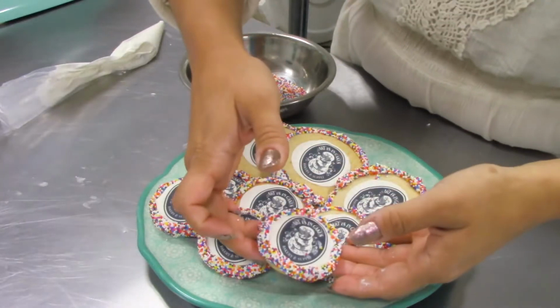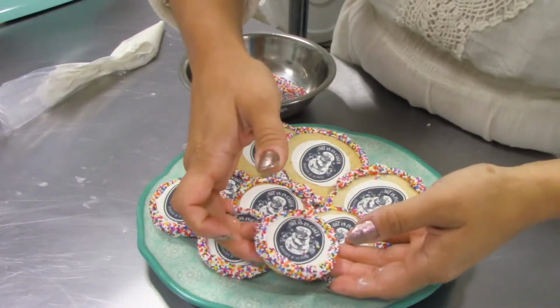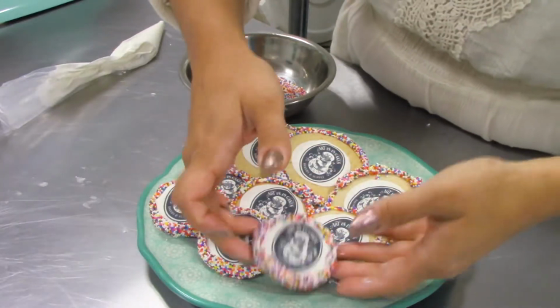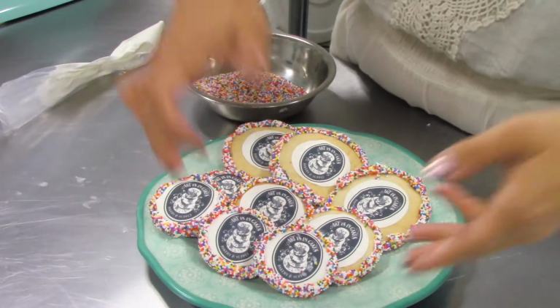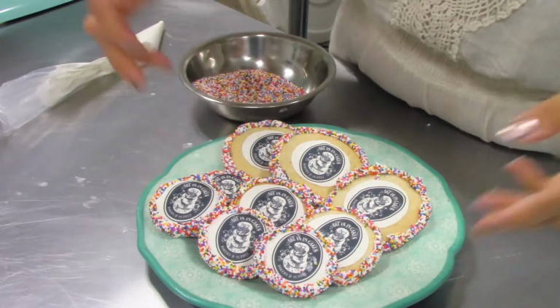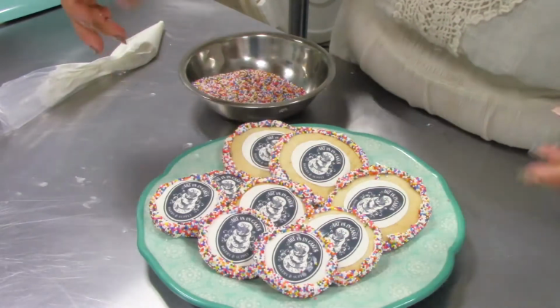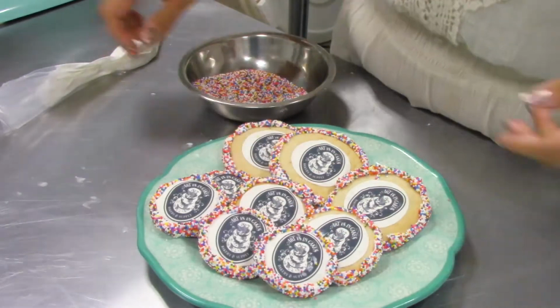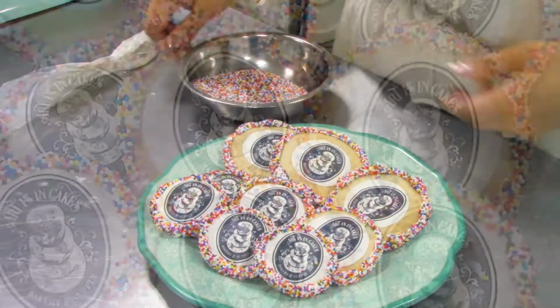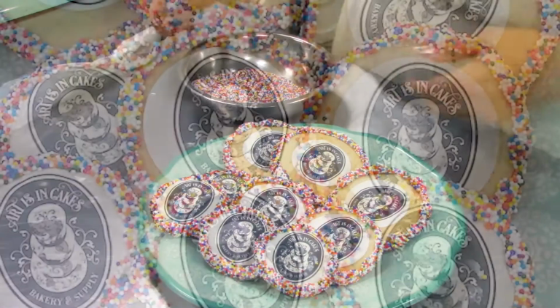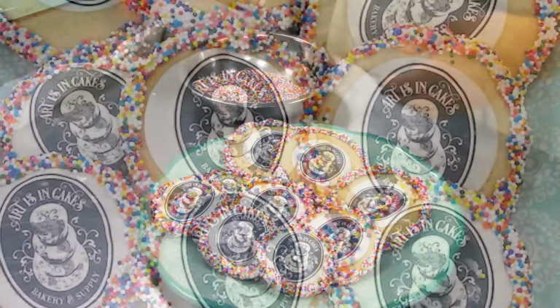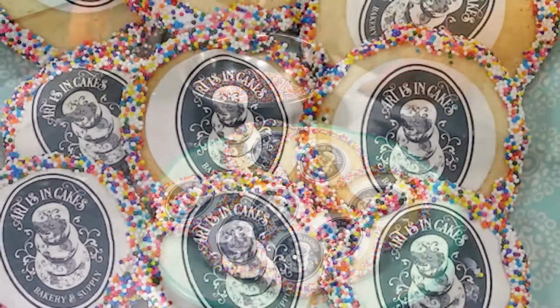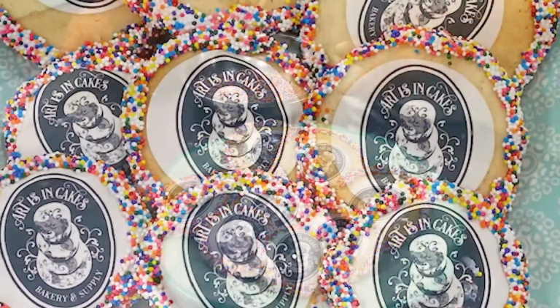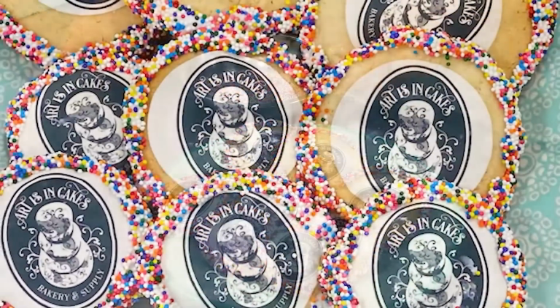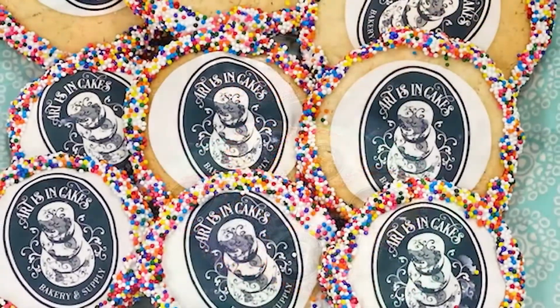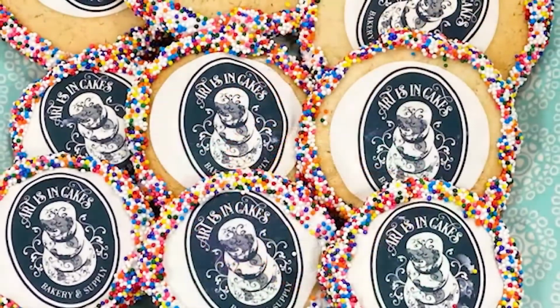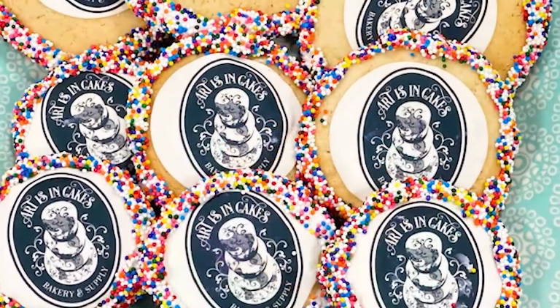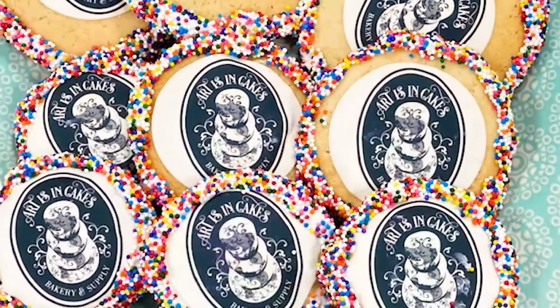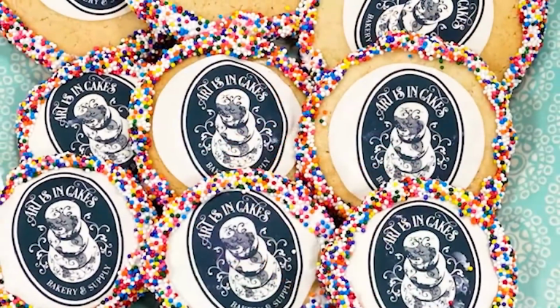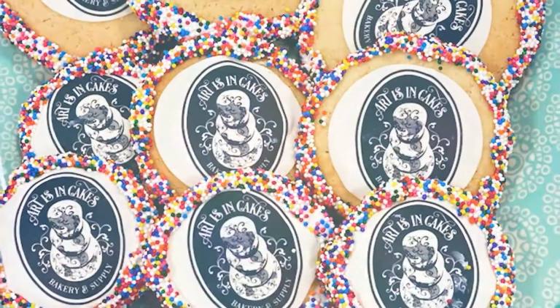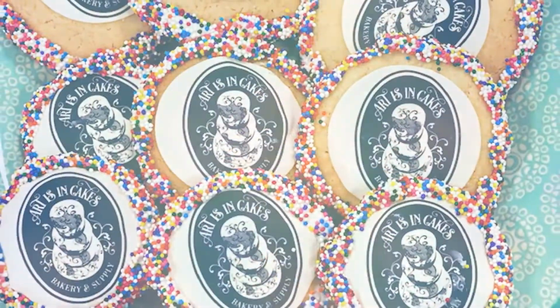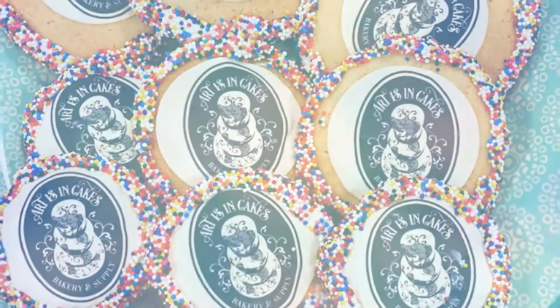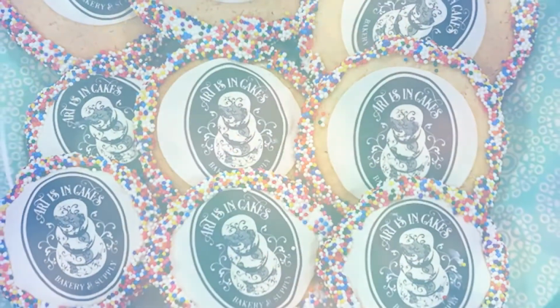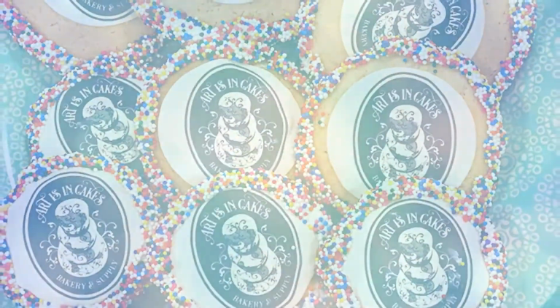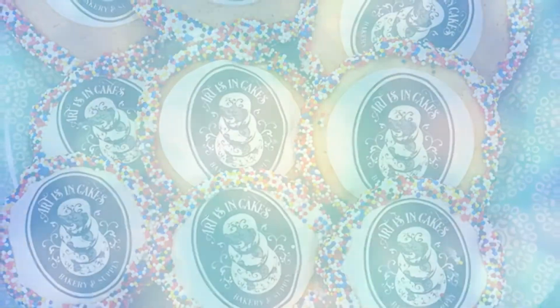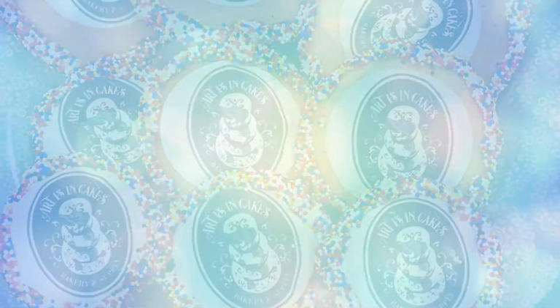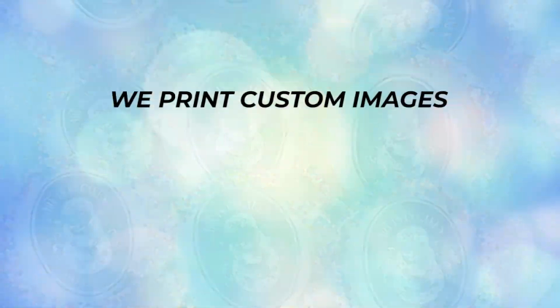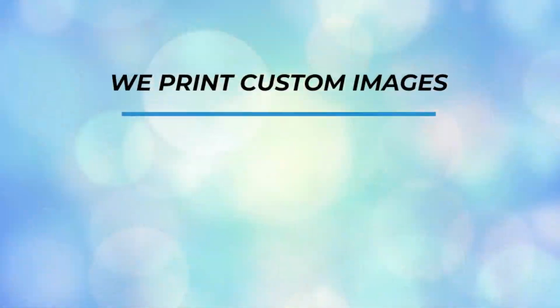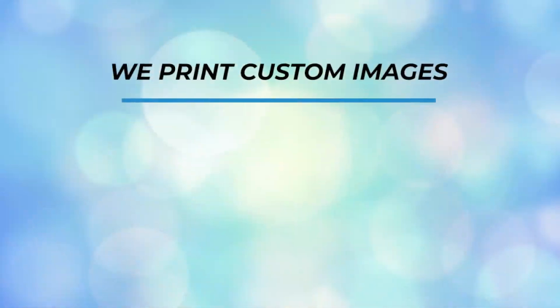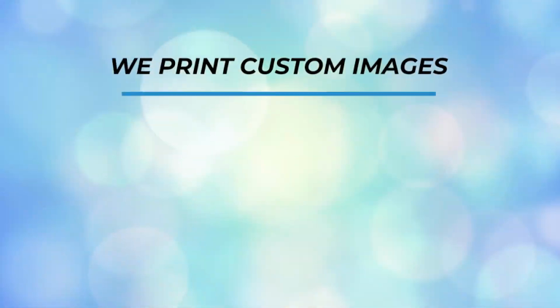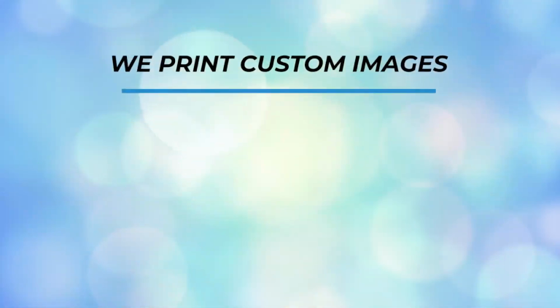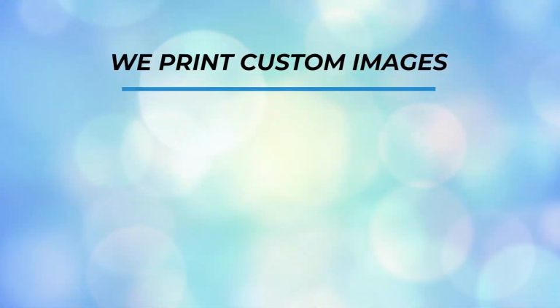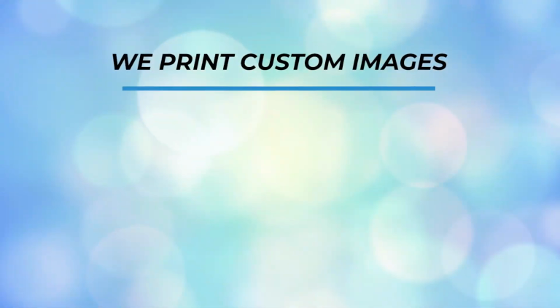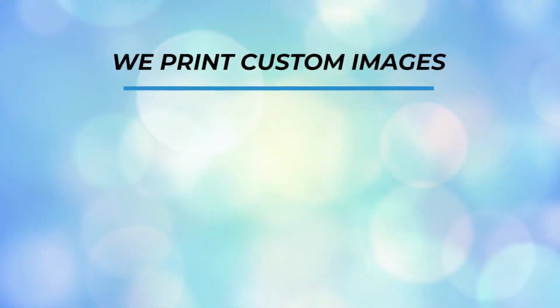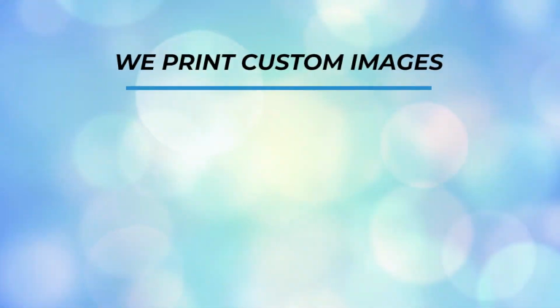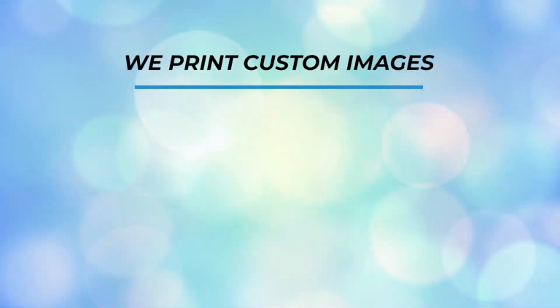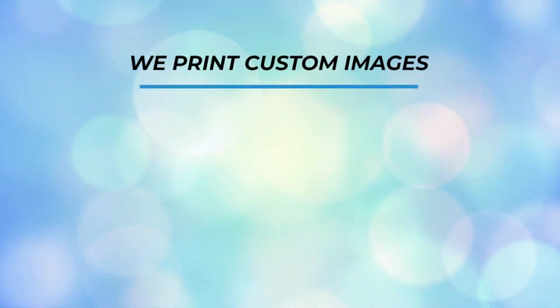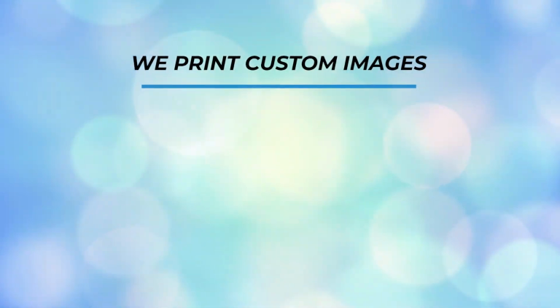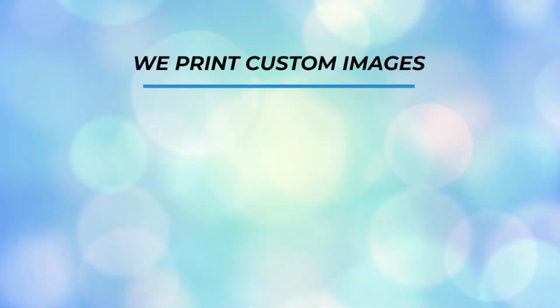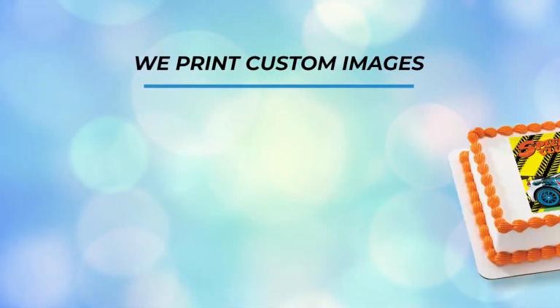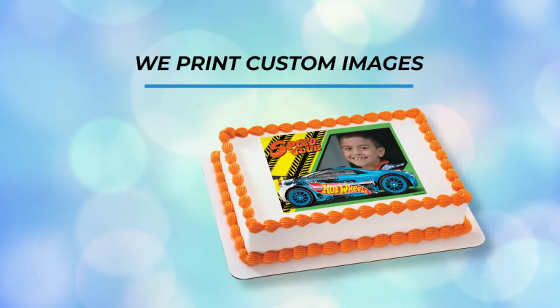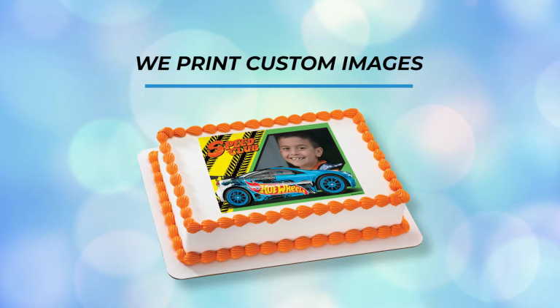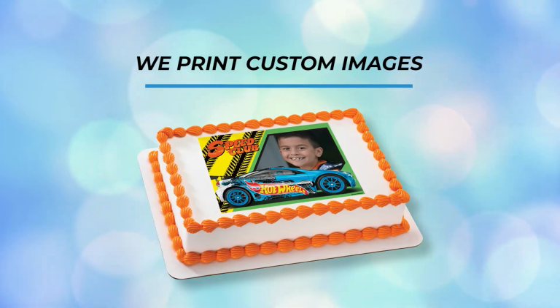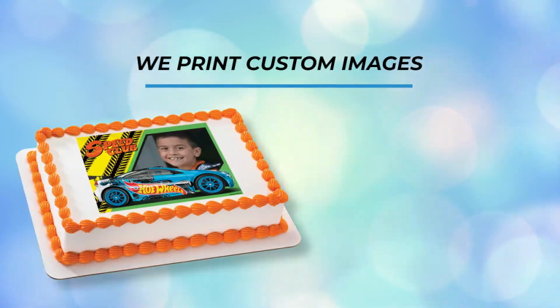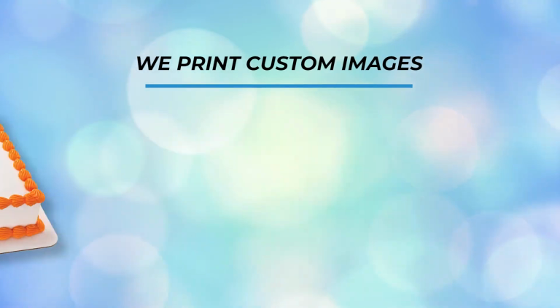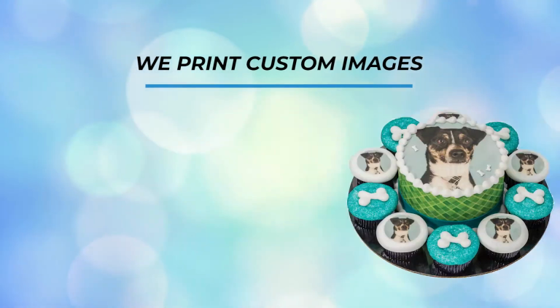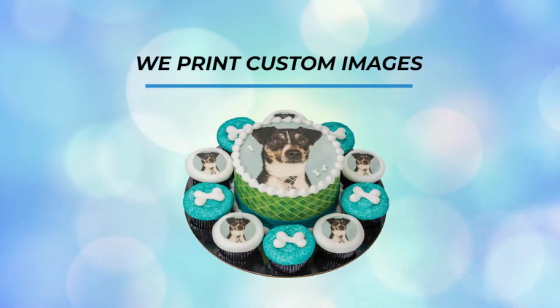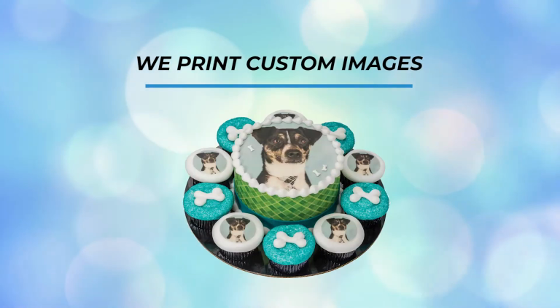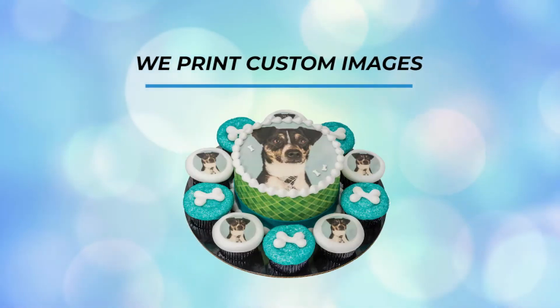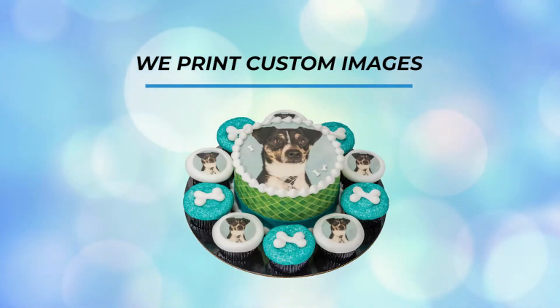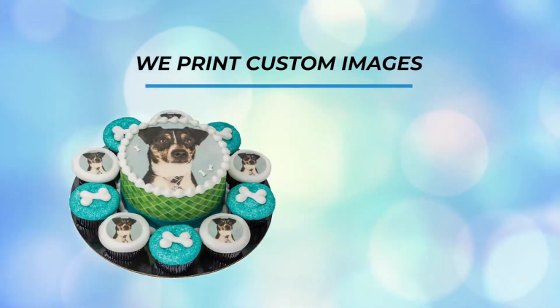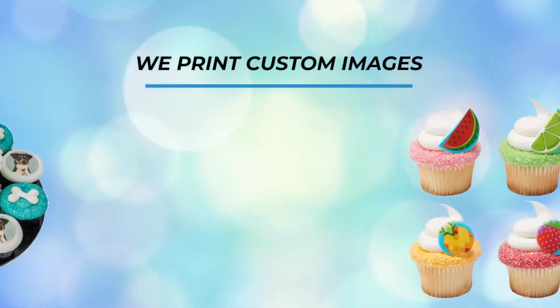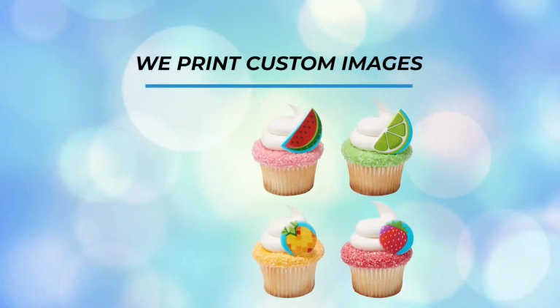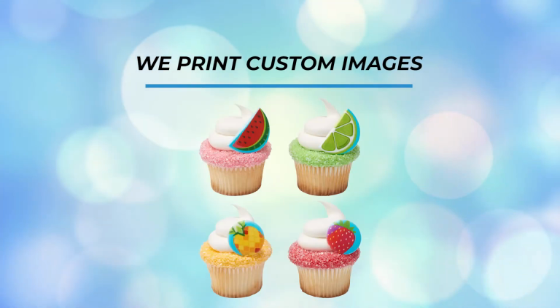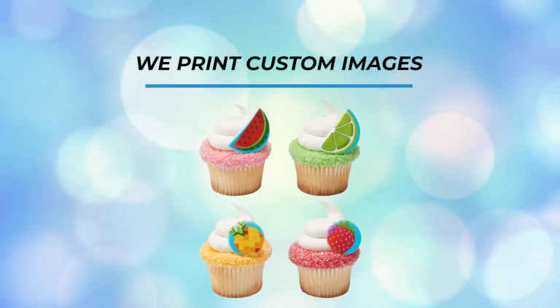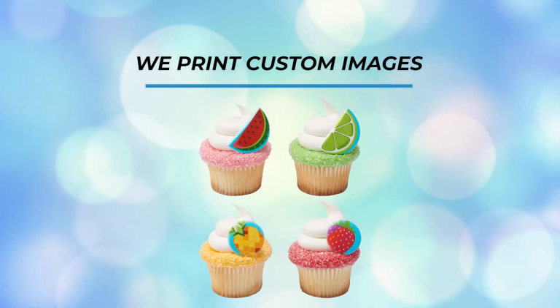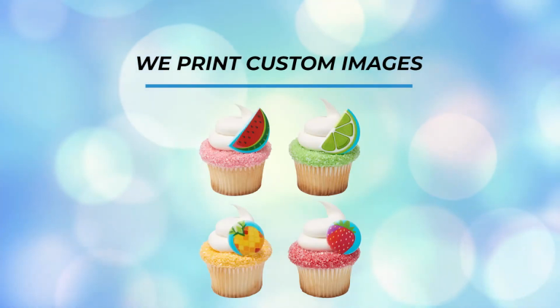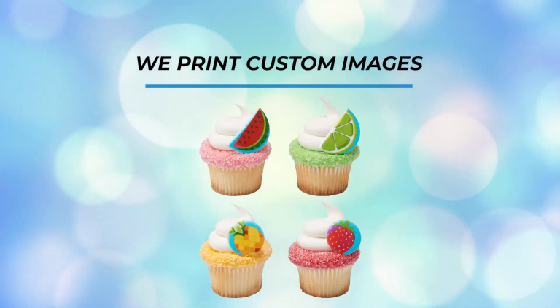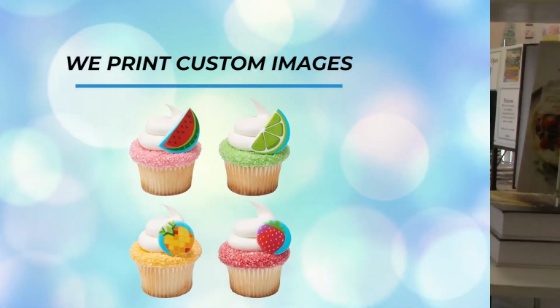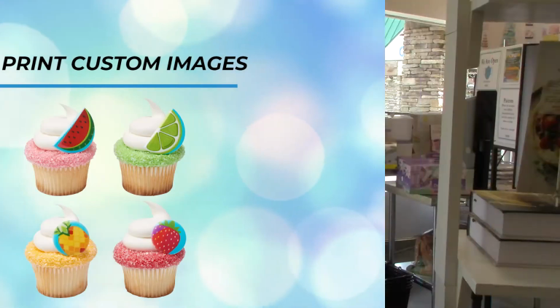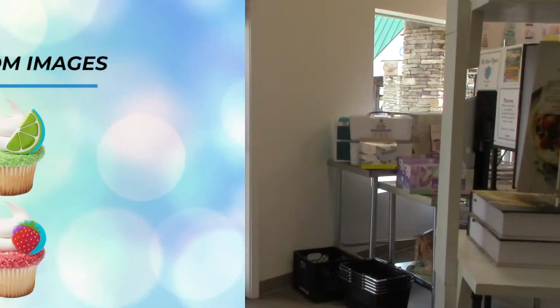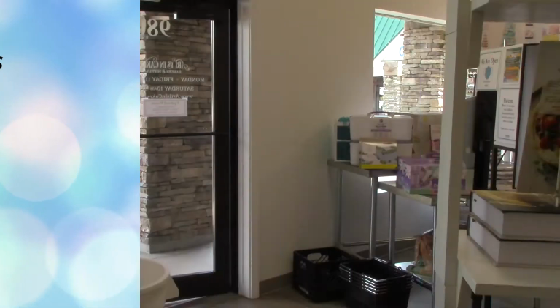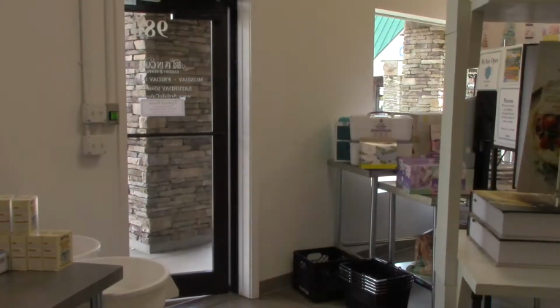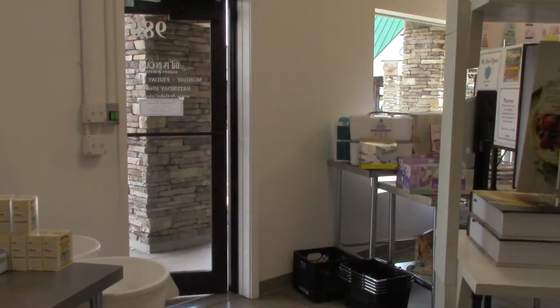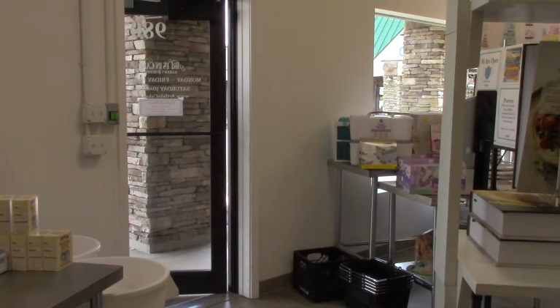Need an edible image for your desserts? We print custom images for cakes, cookies, cupcakes, and many other sweet treats.